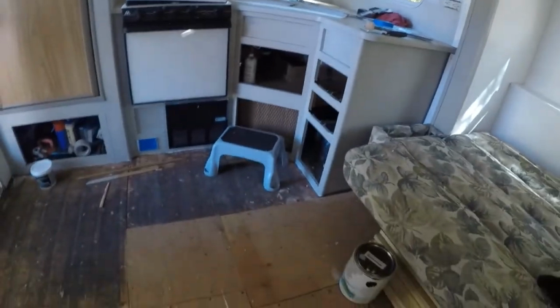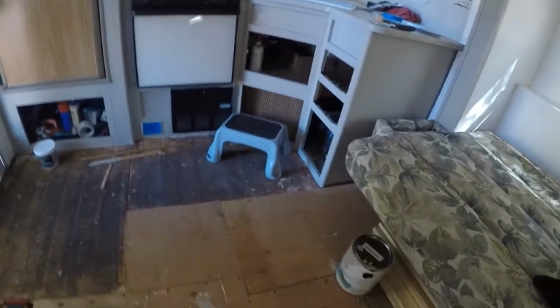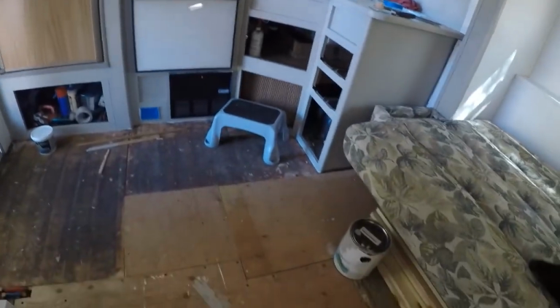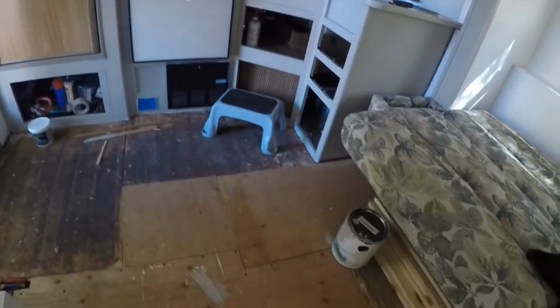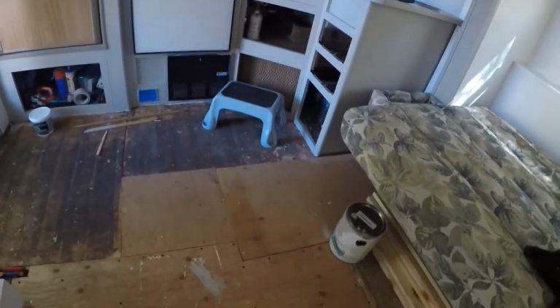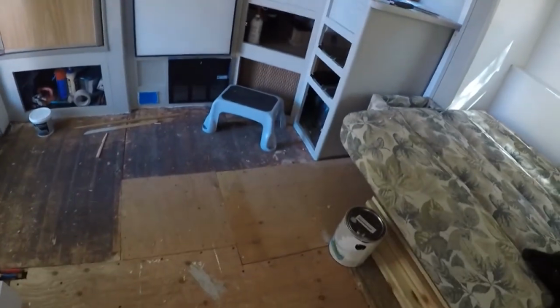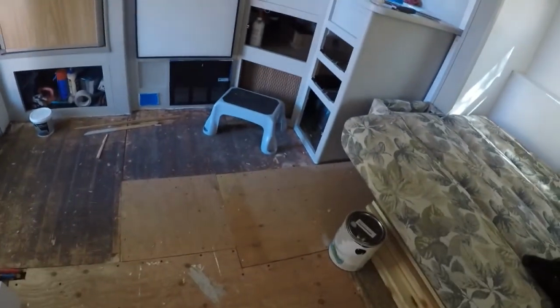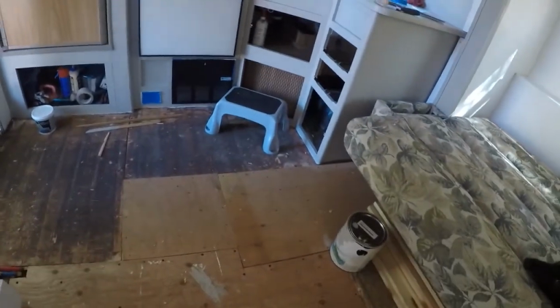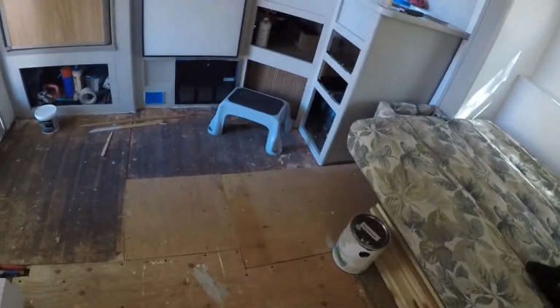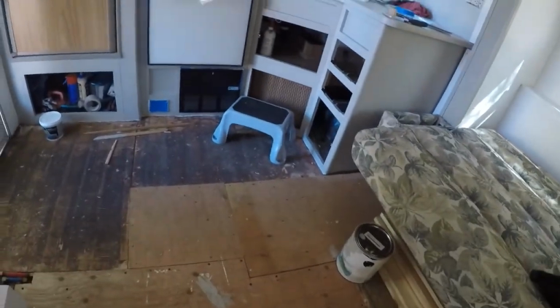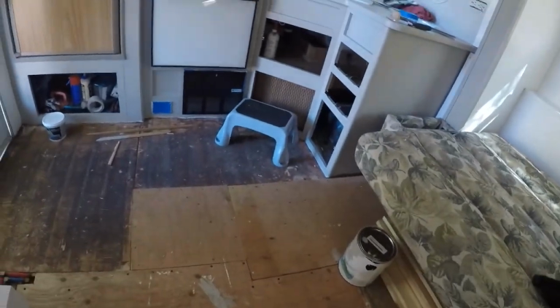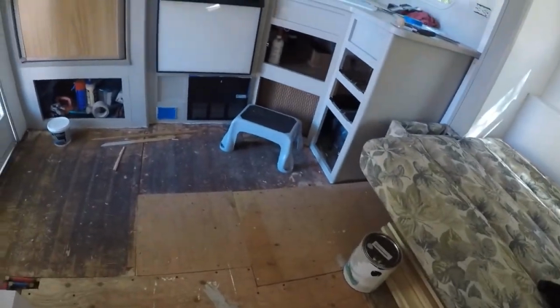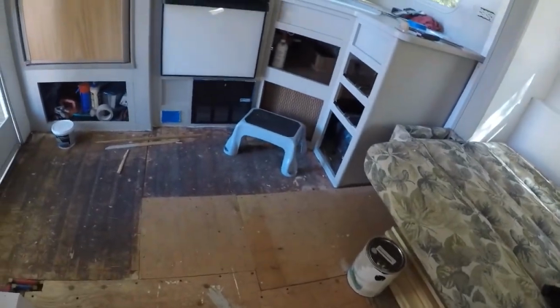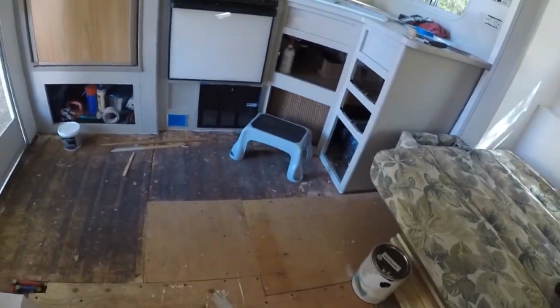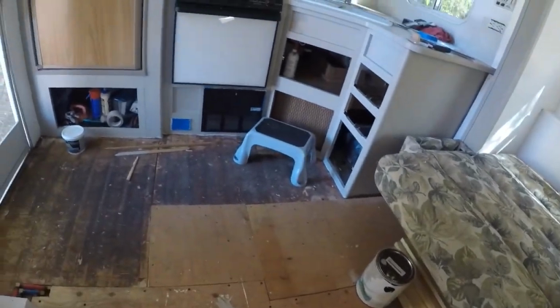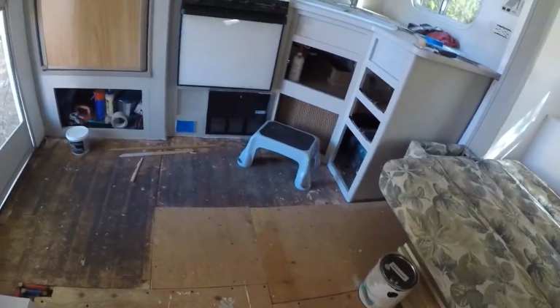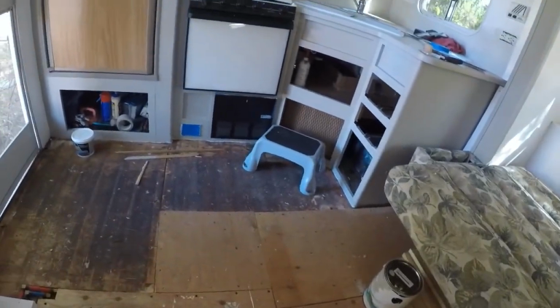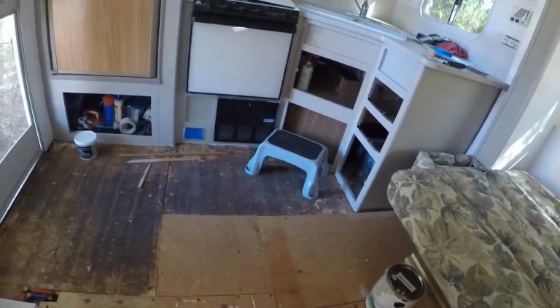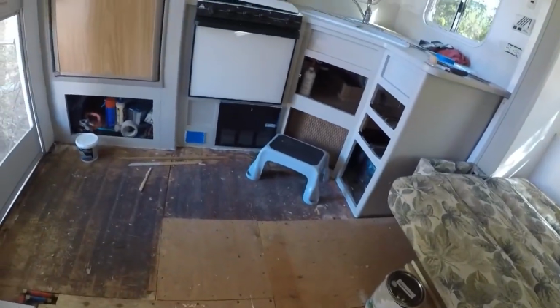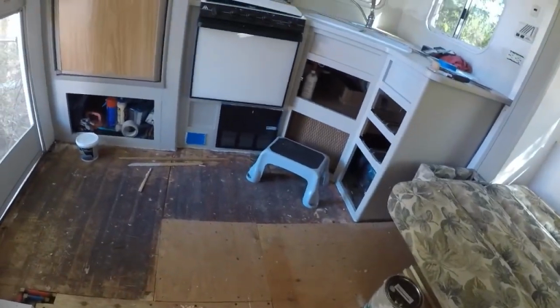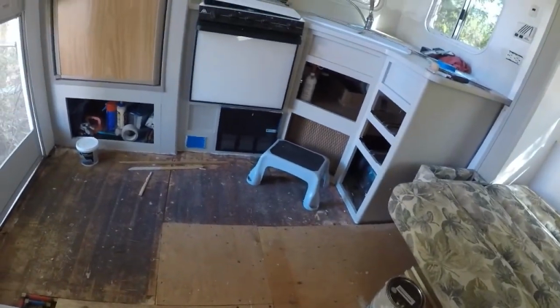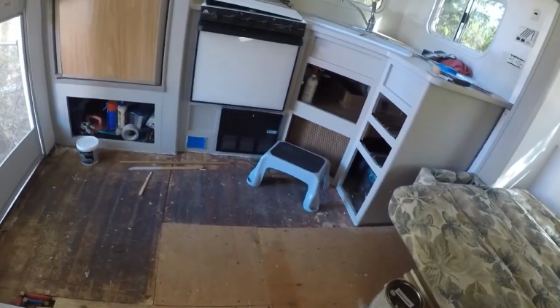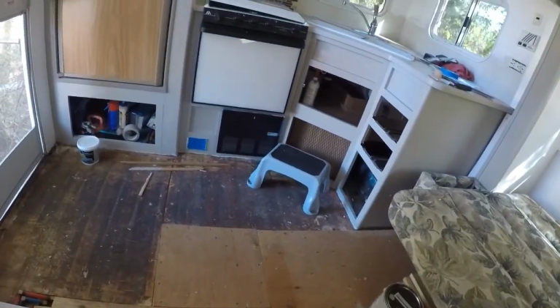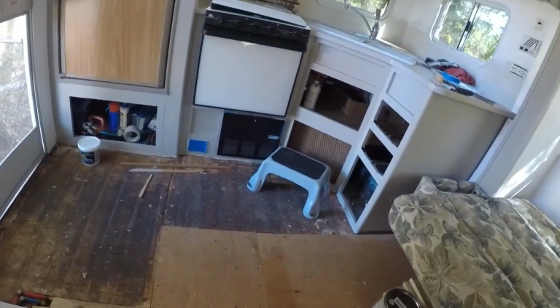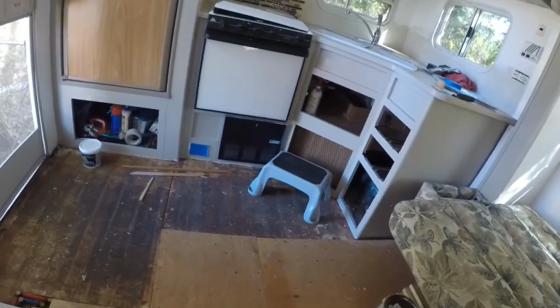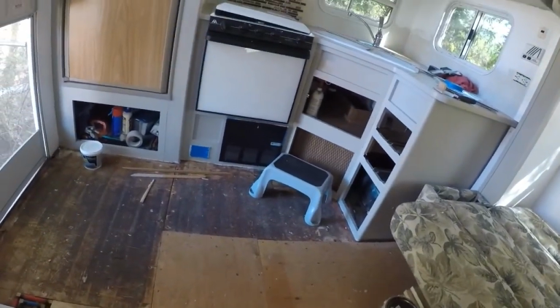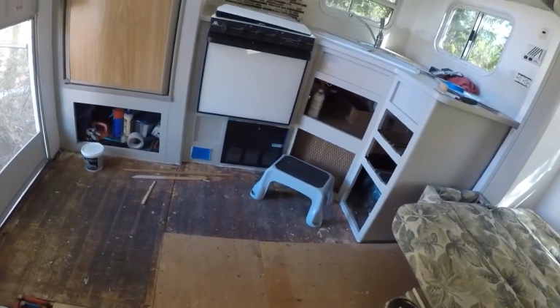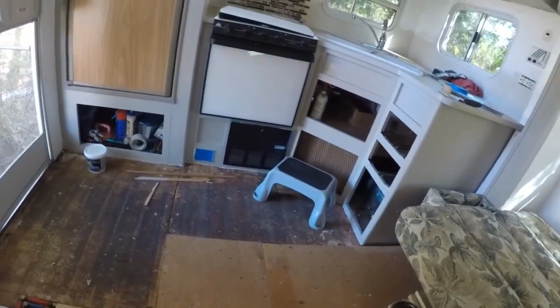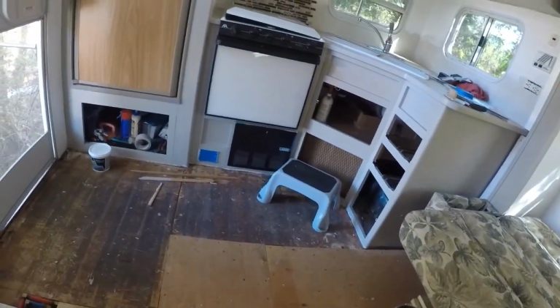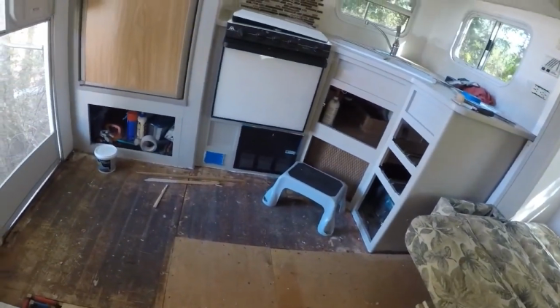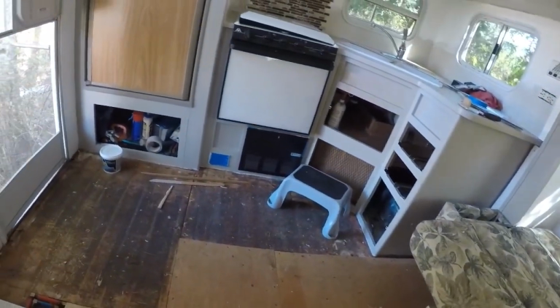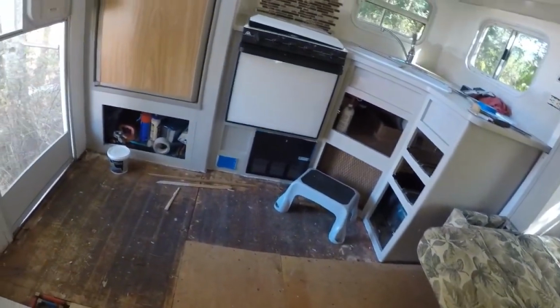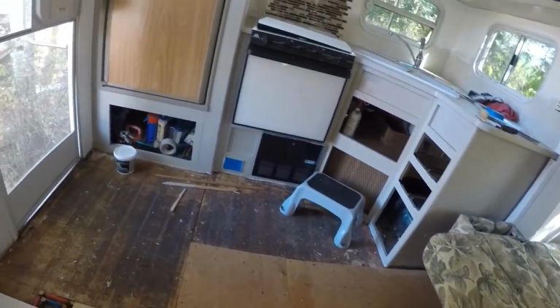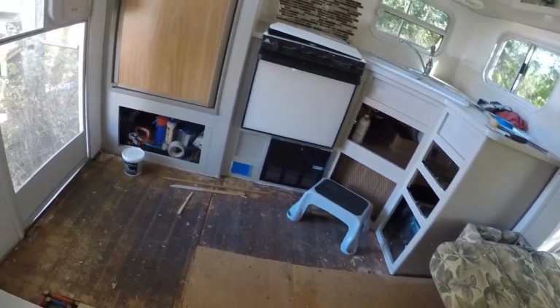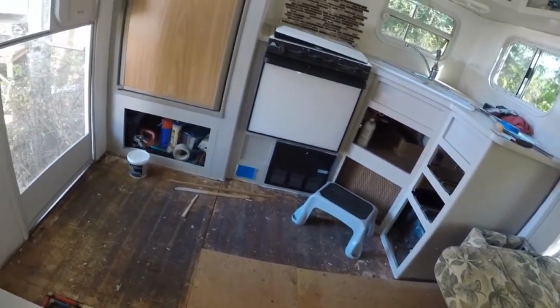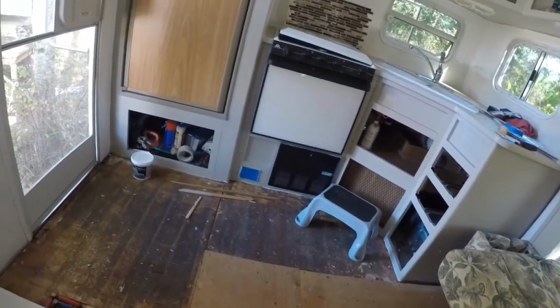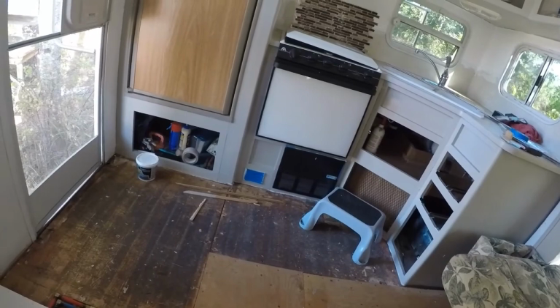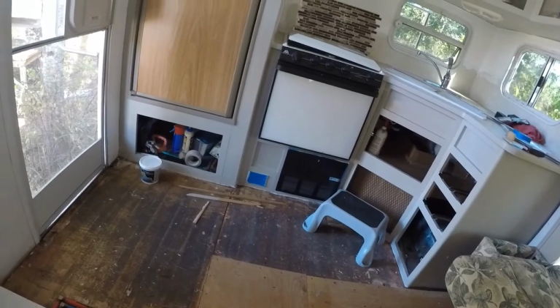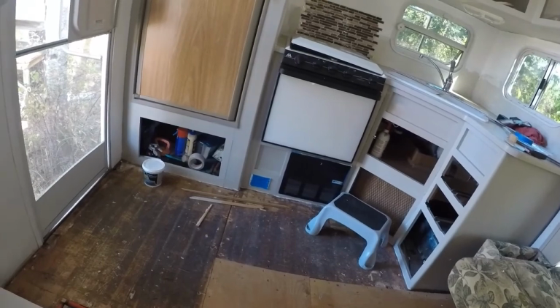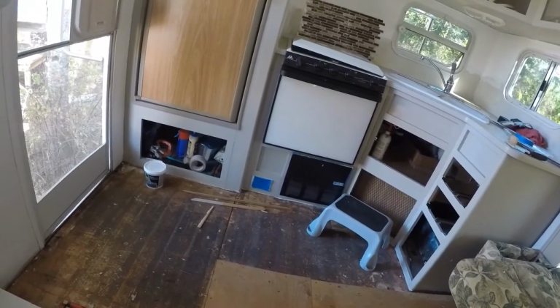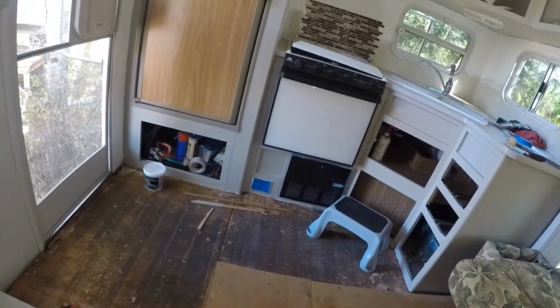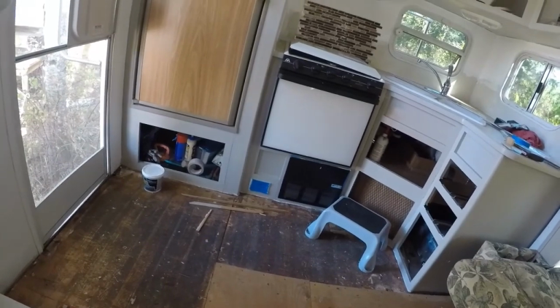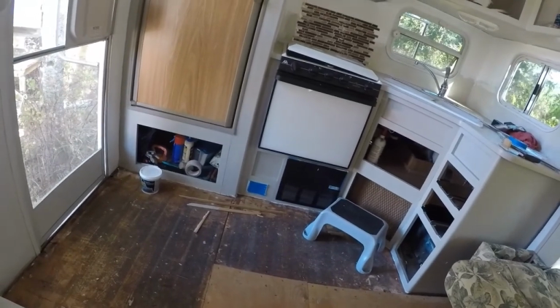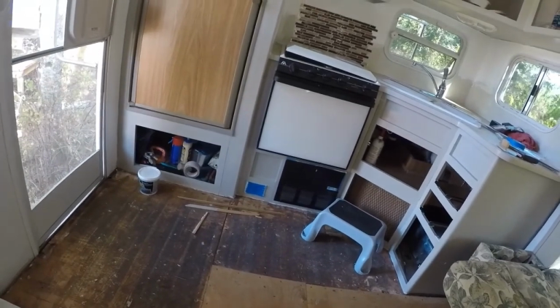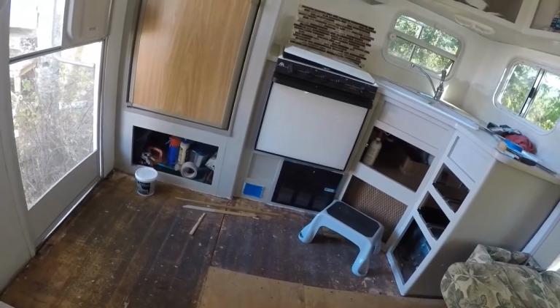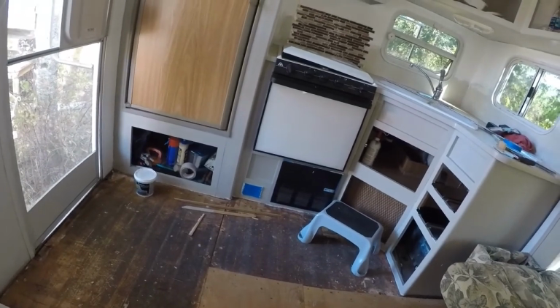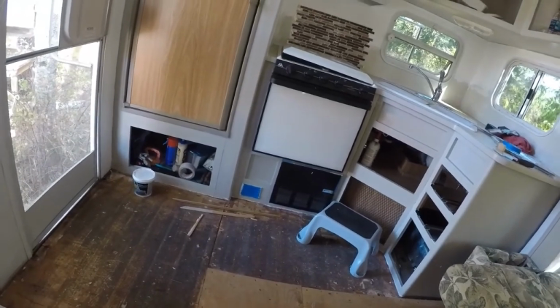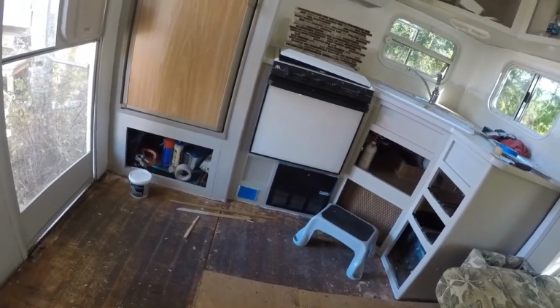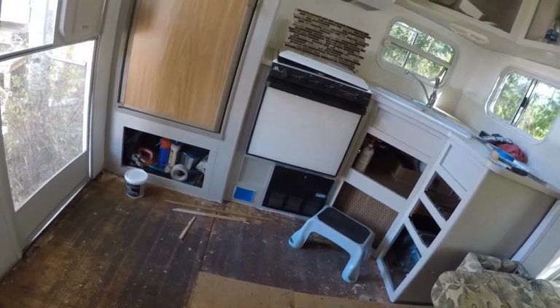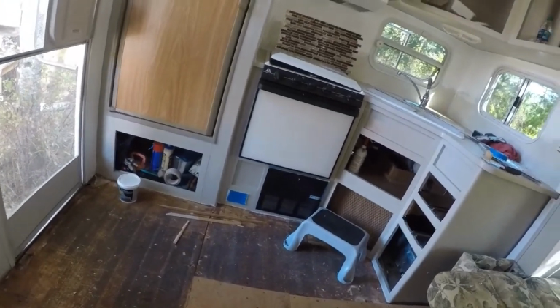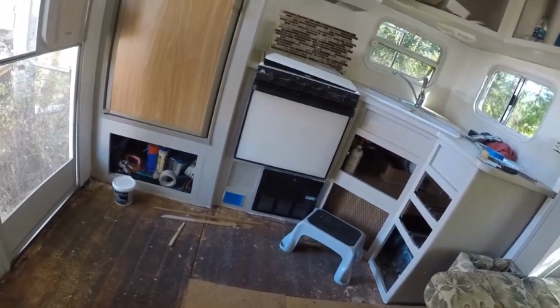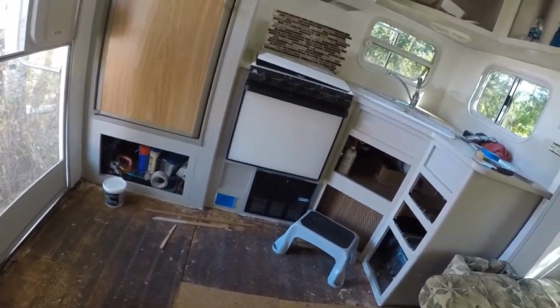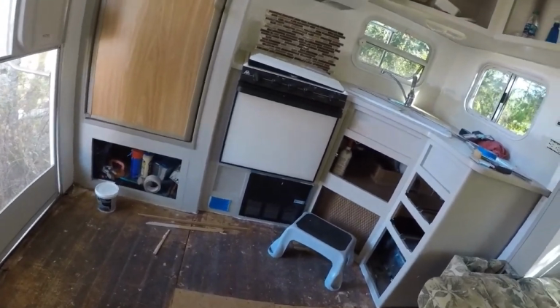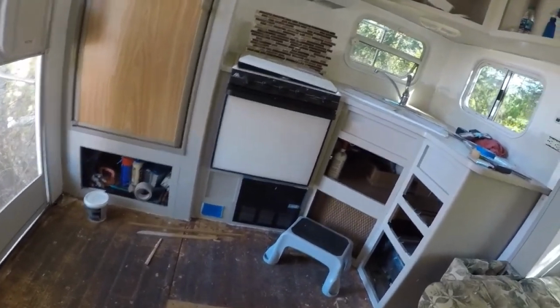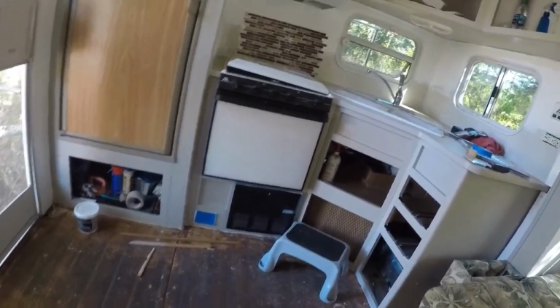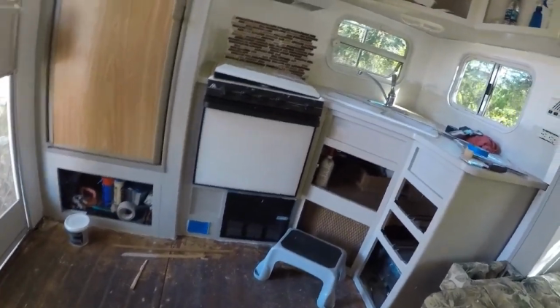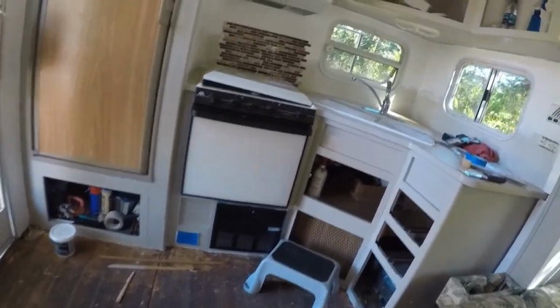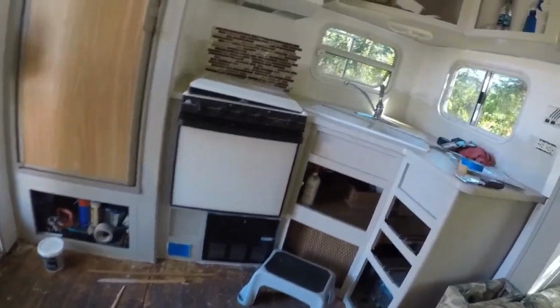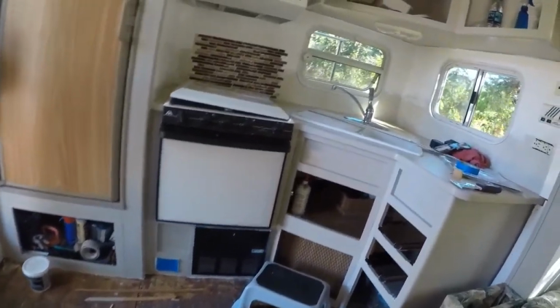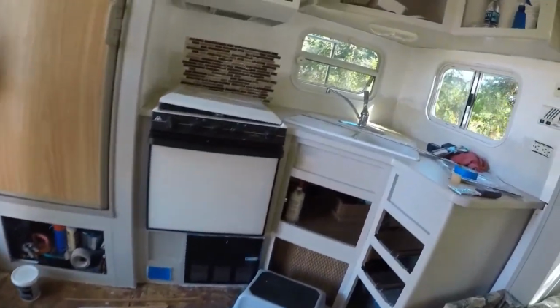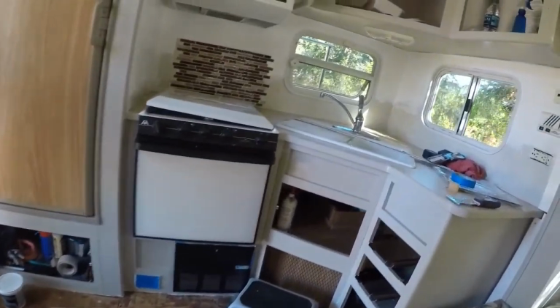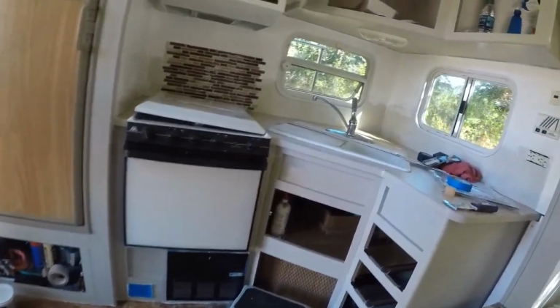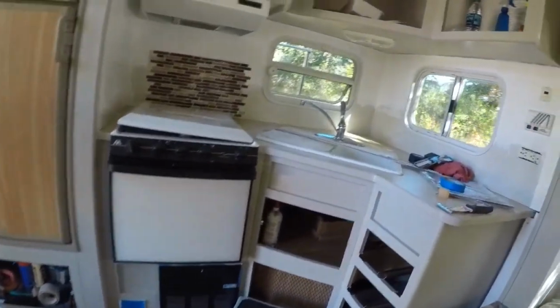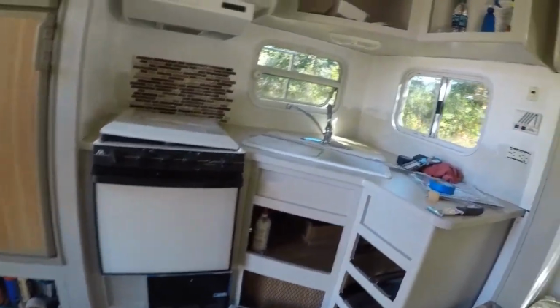Just getting the floor done and the water going in here, and hopefully I can move in soon.